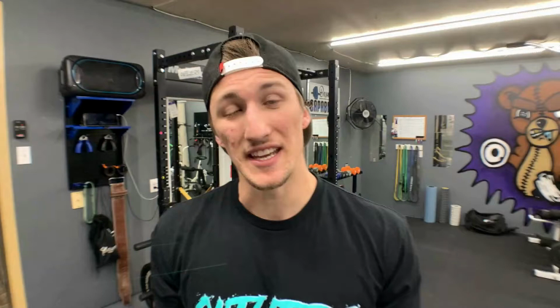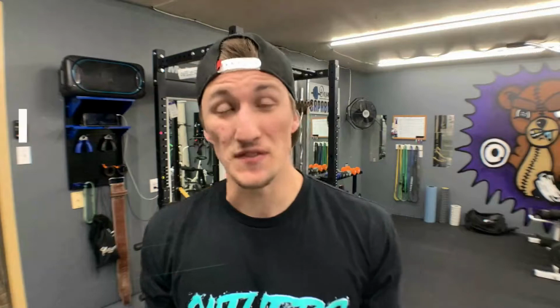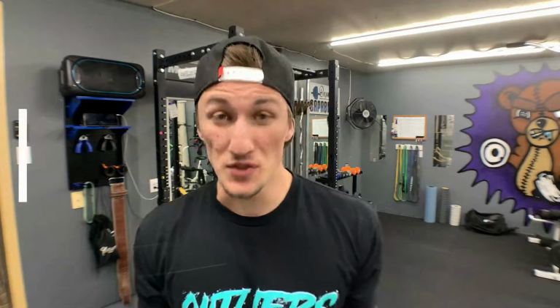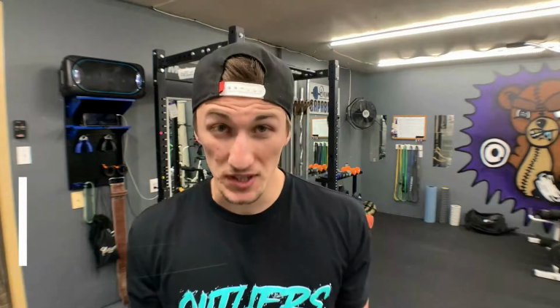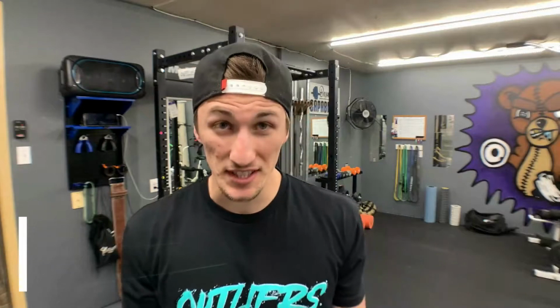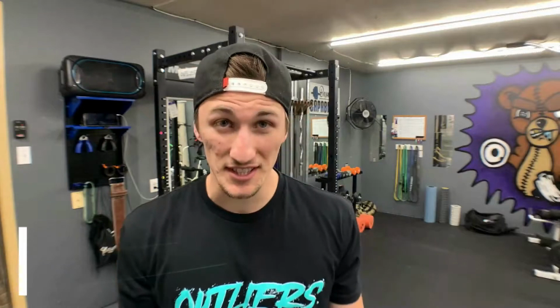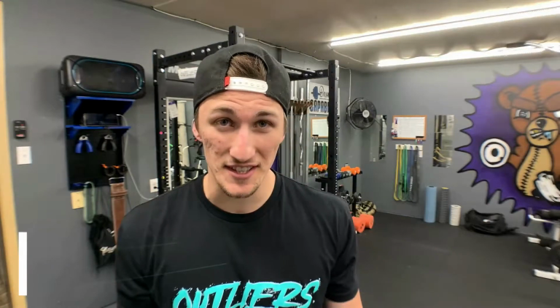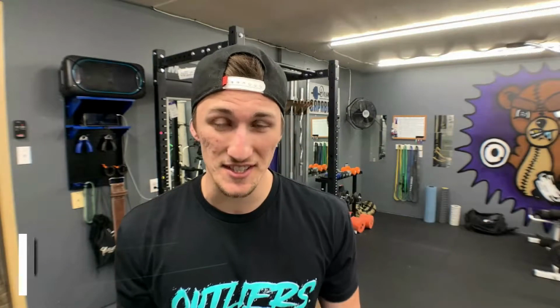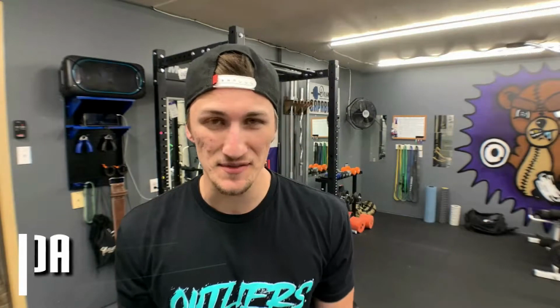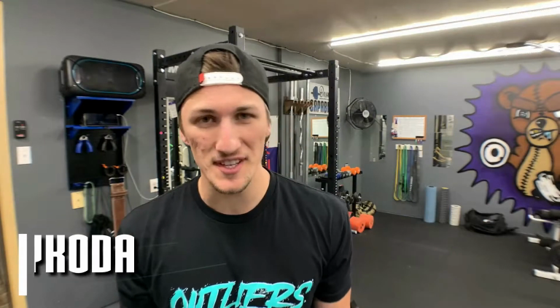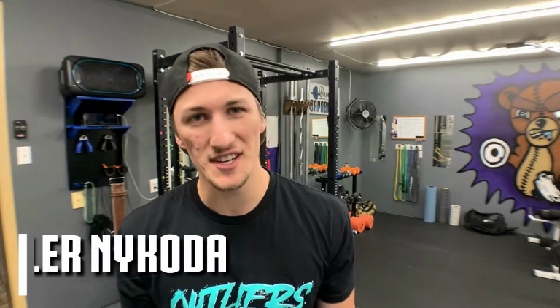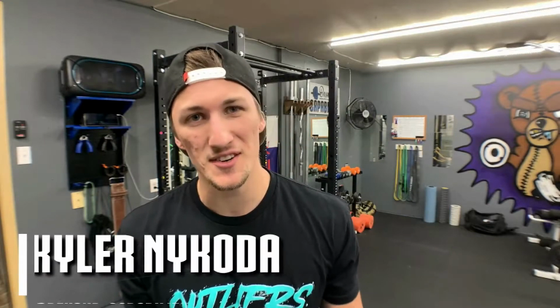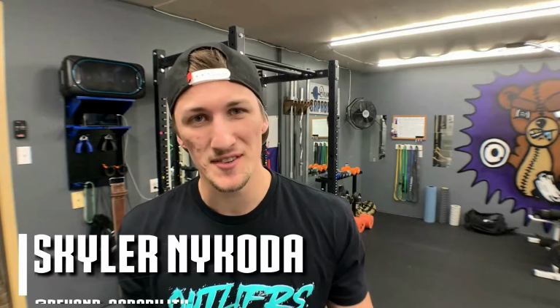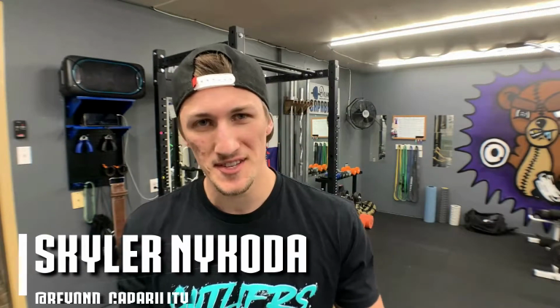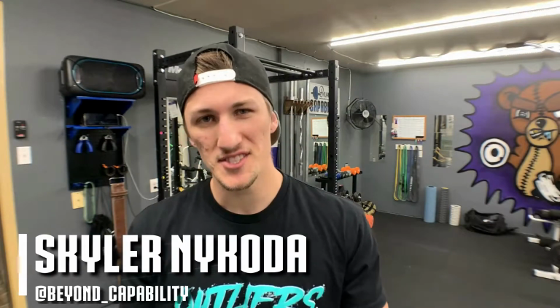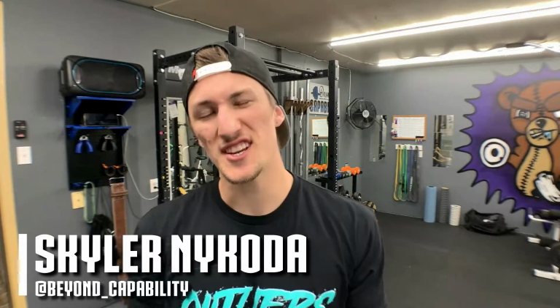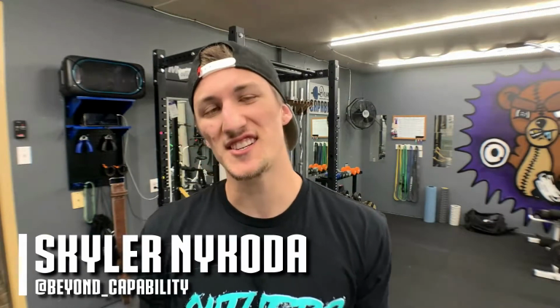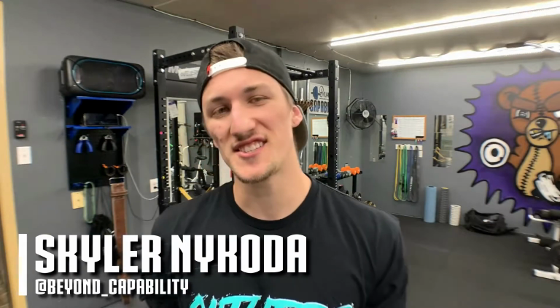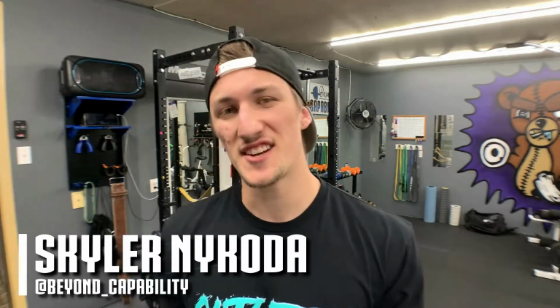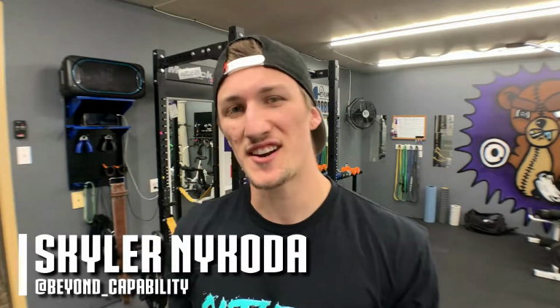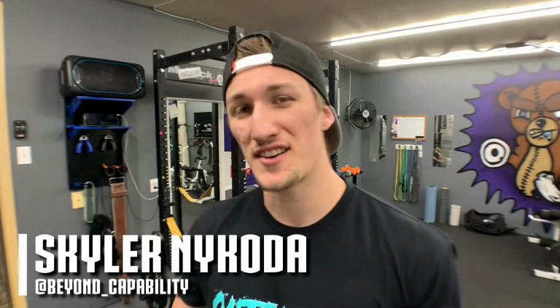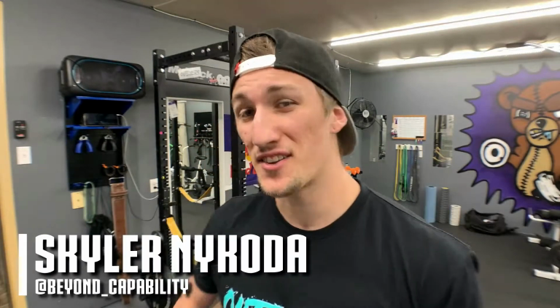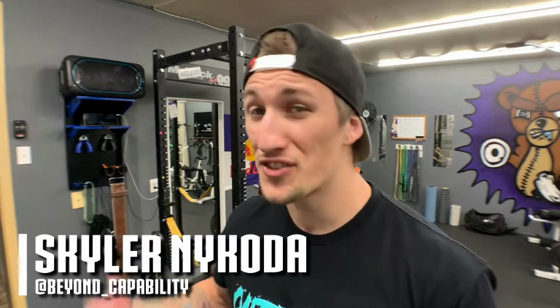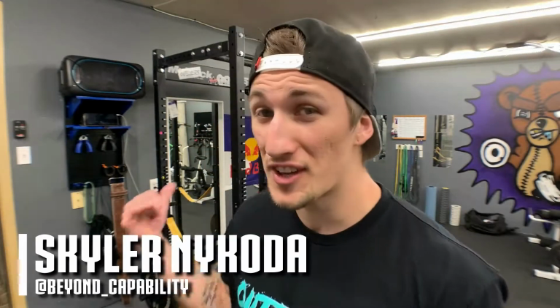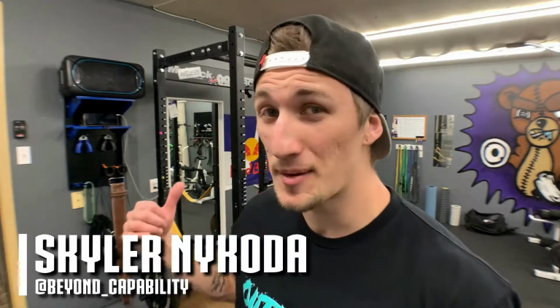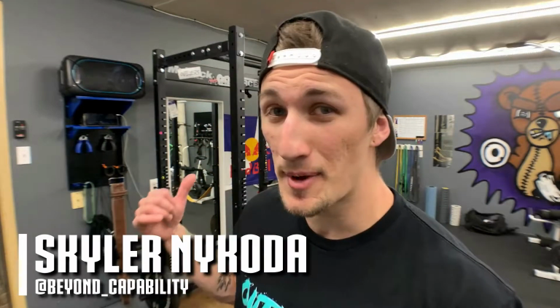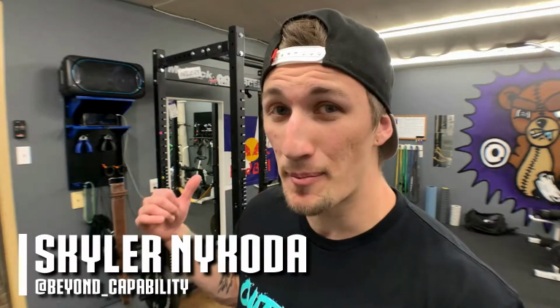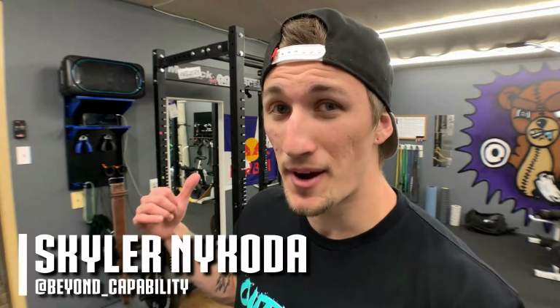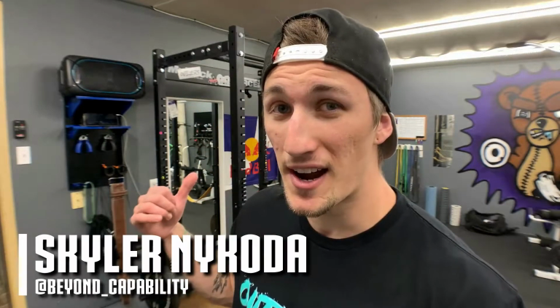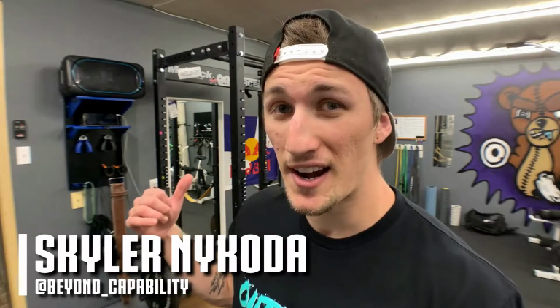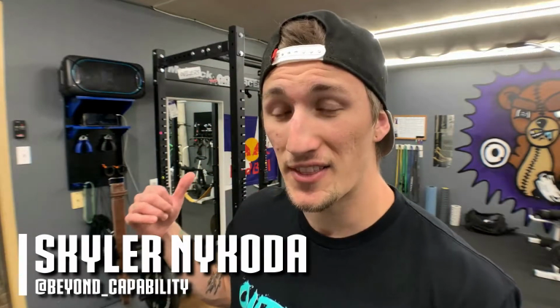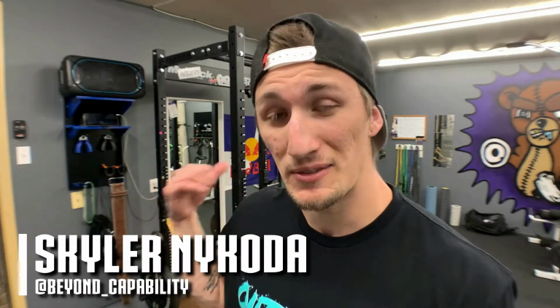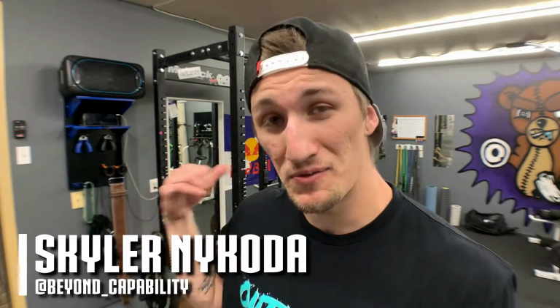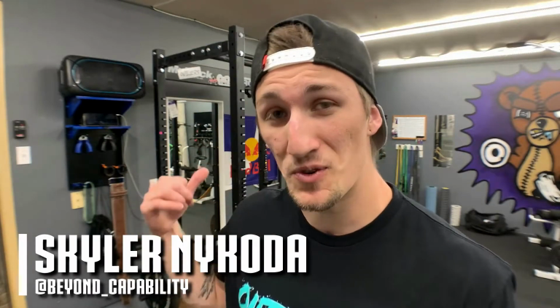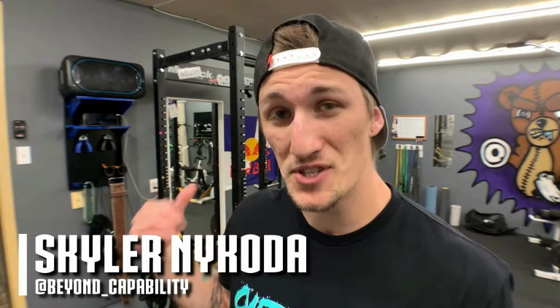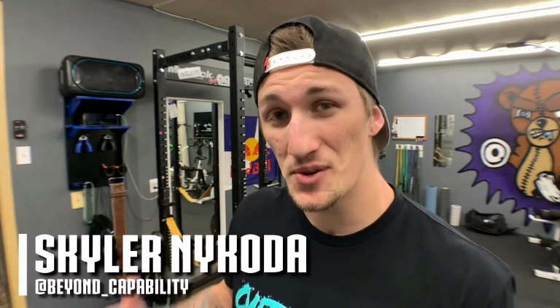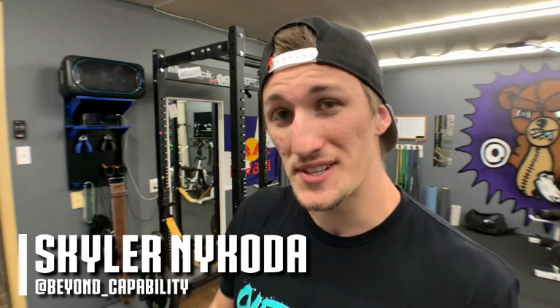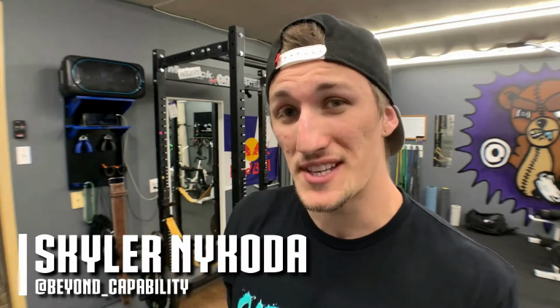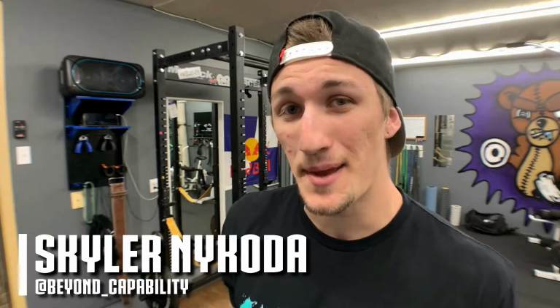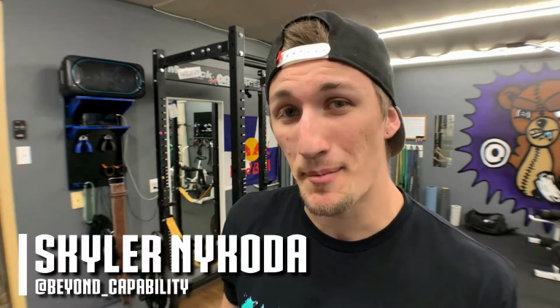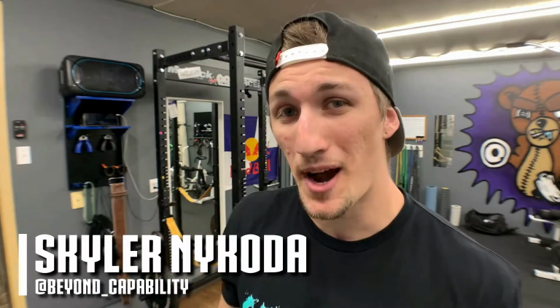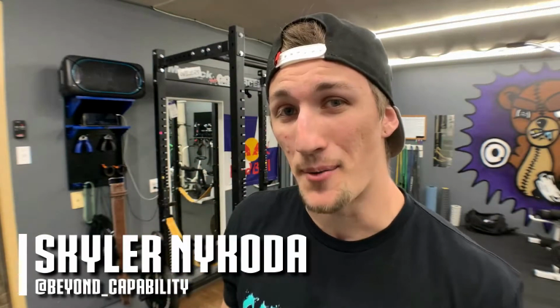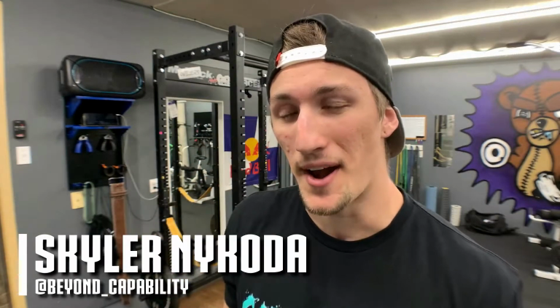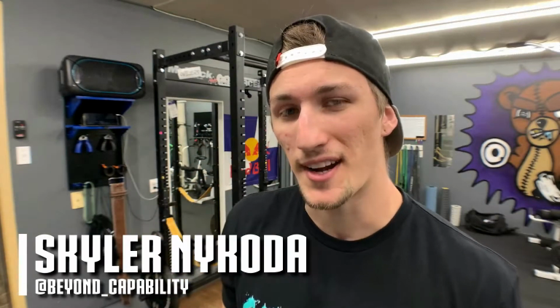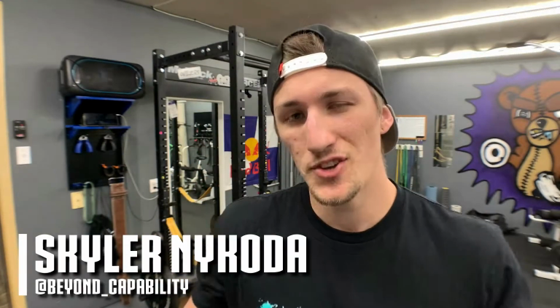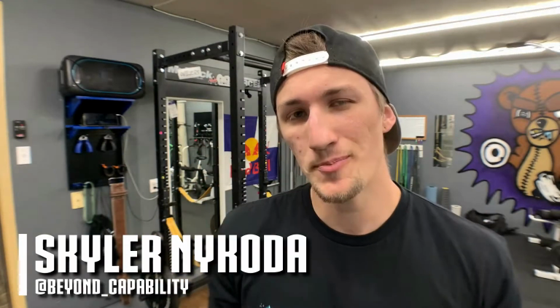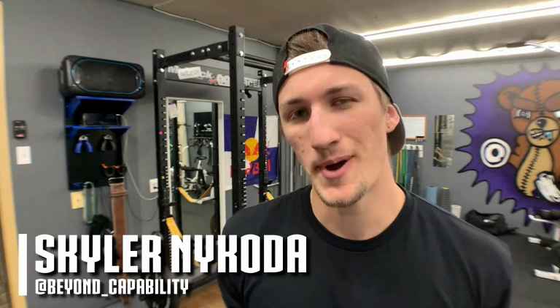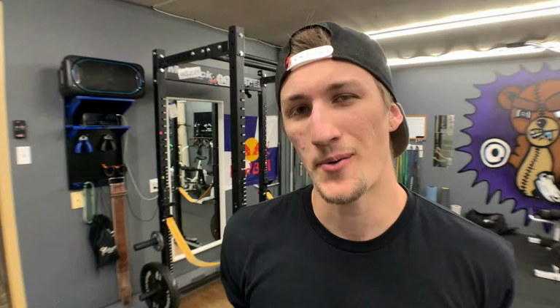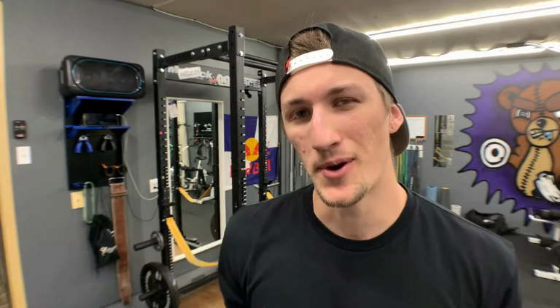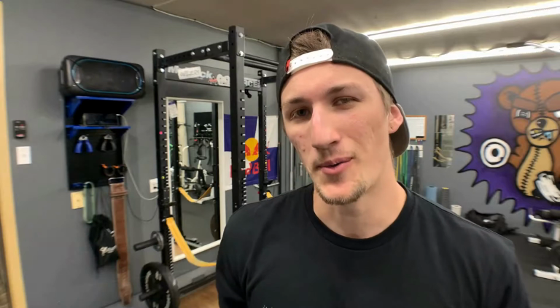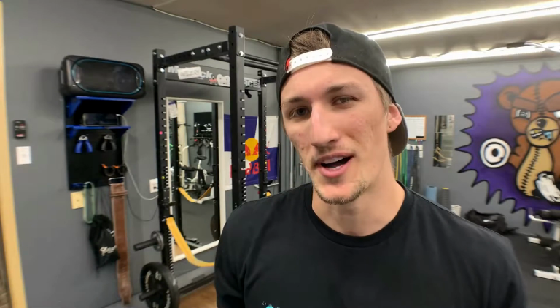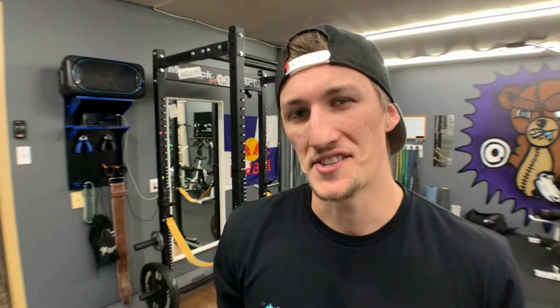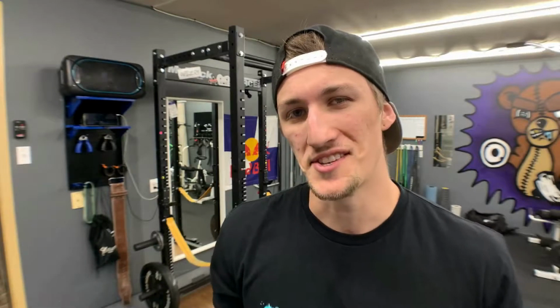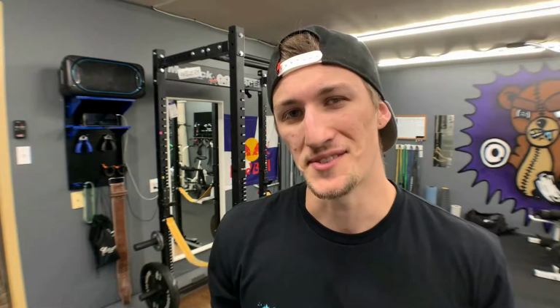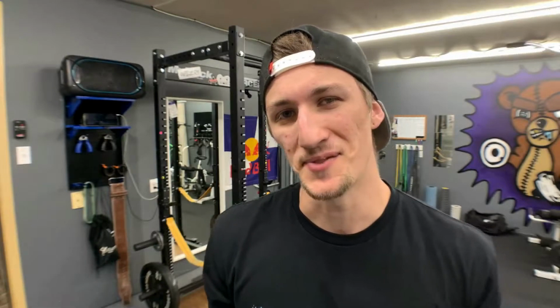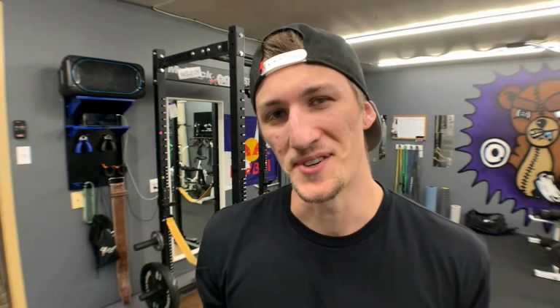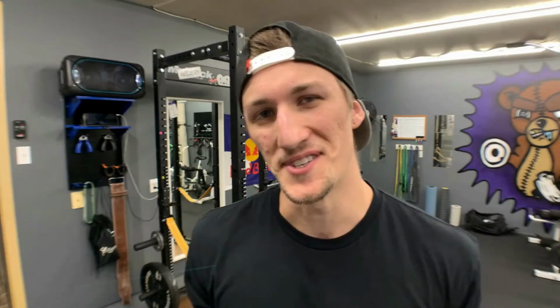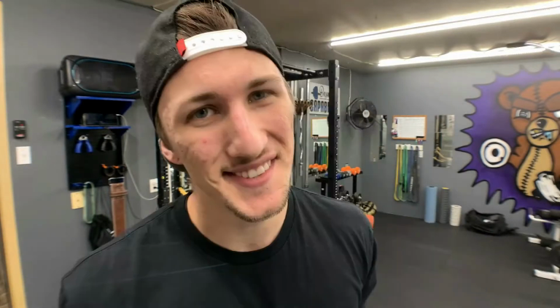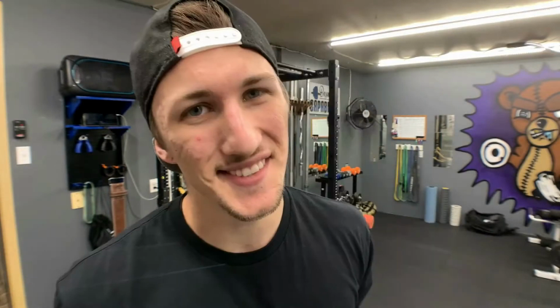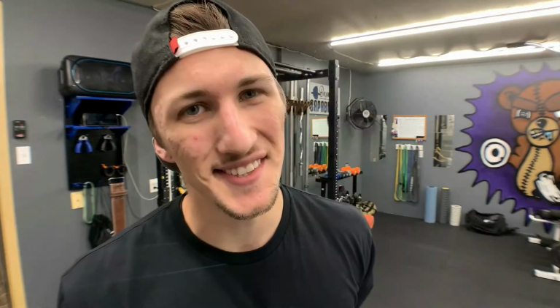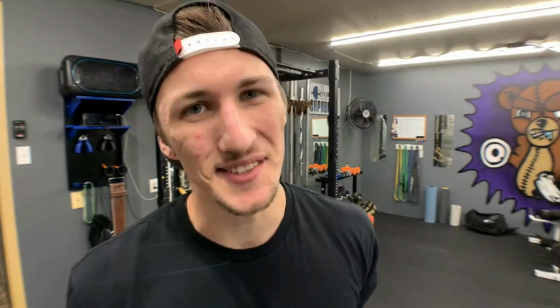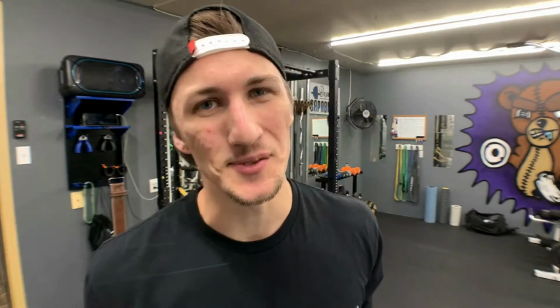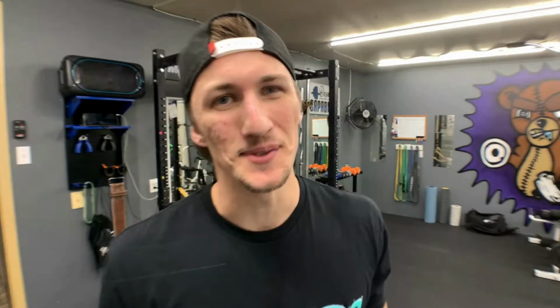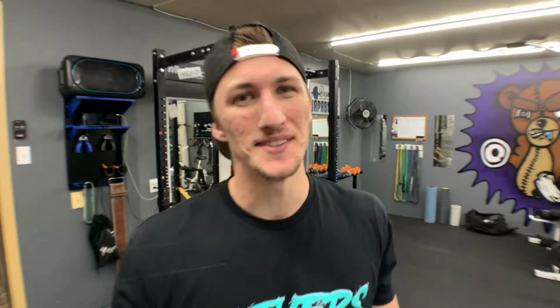If you clicked on this video, chances are you're thinking about buying the Force USA MyRack. You might want to watch this first. Let's get into it.